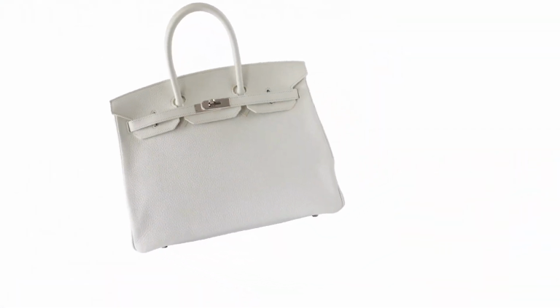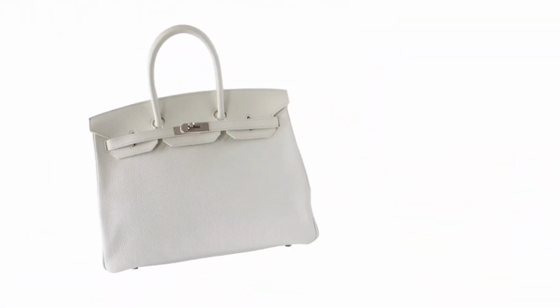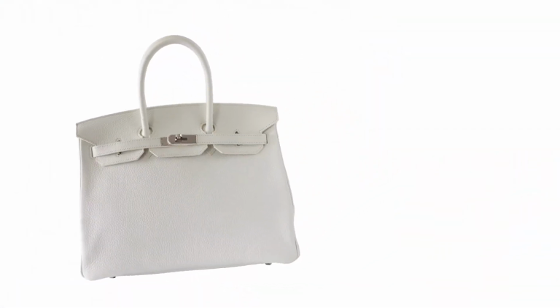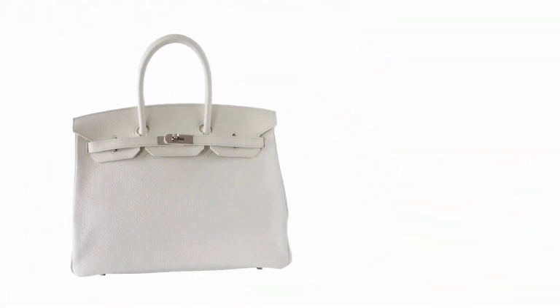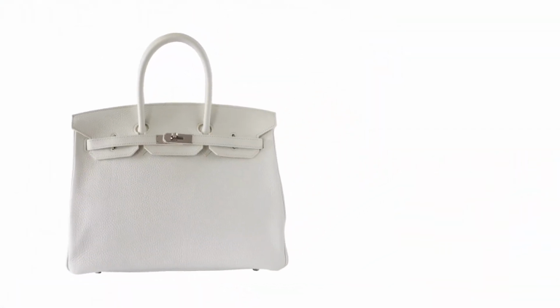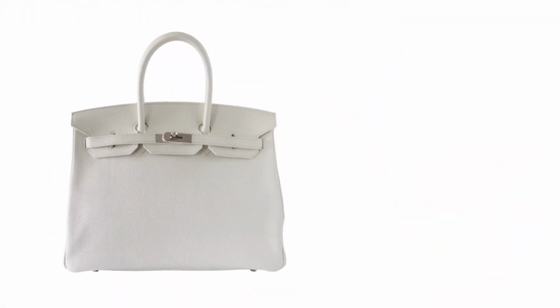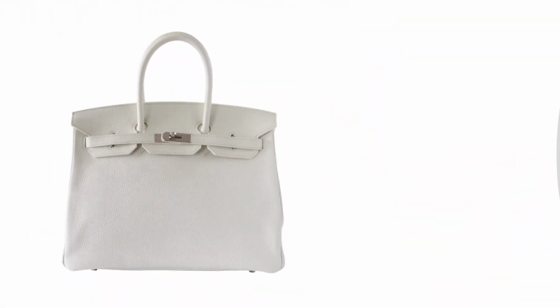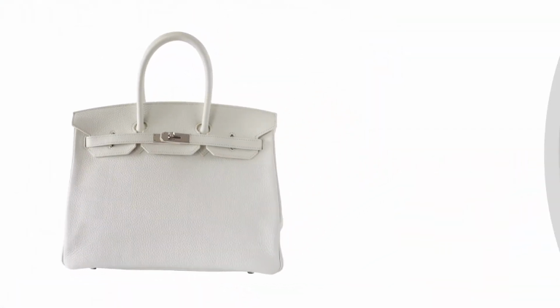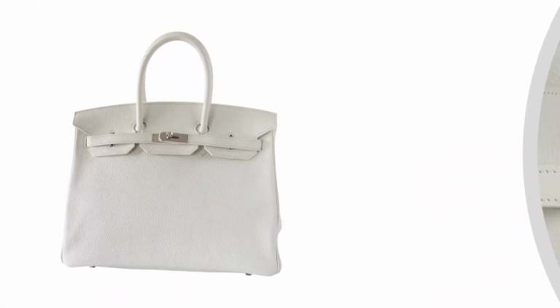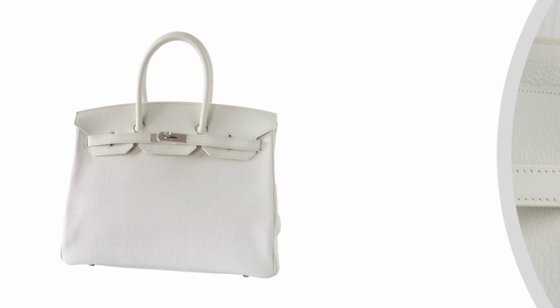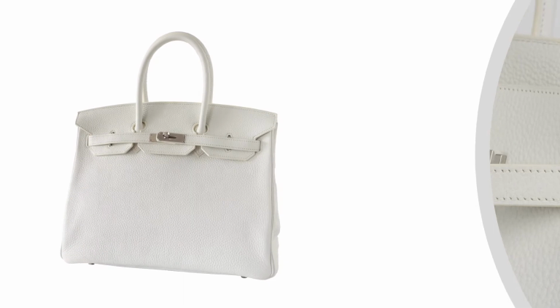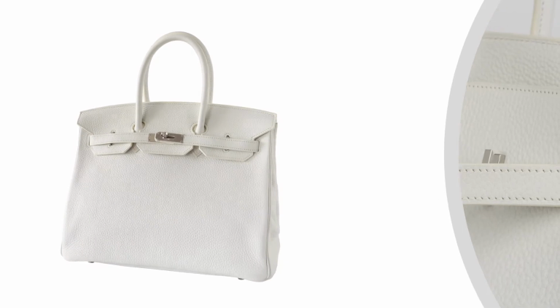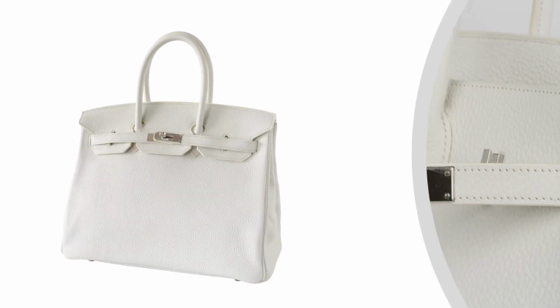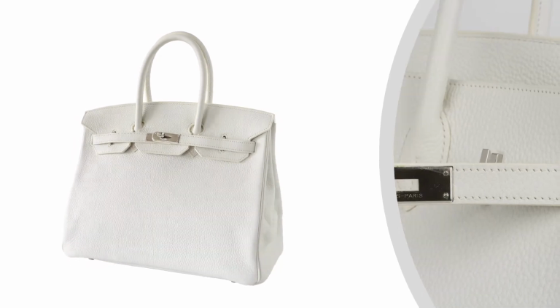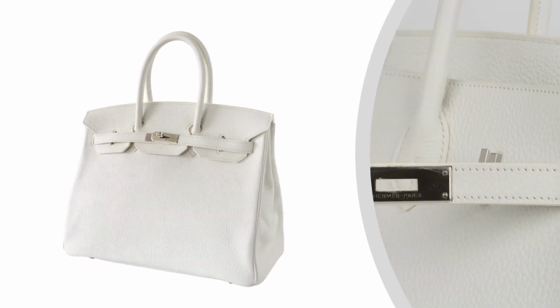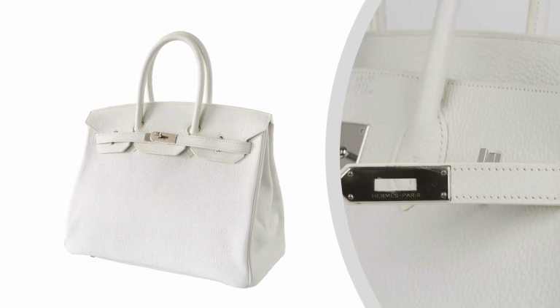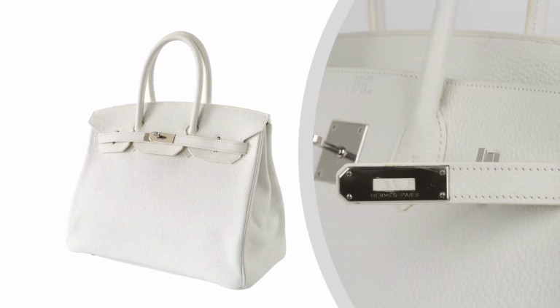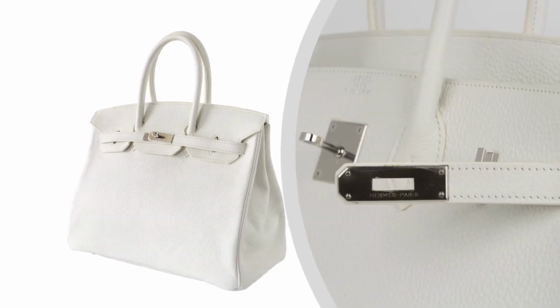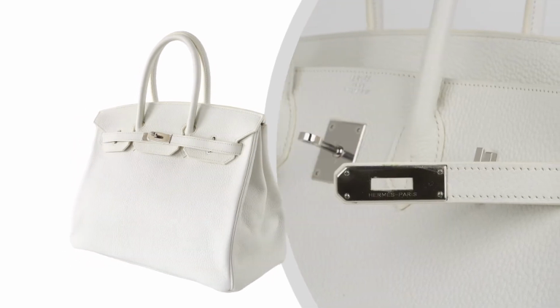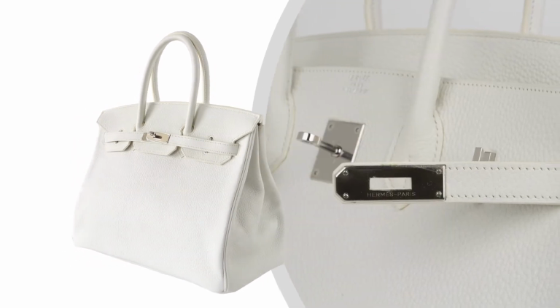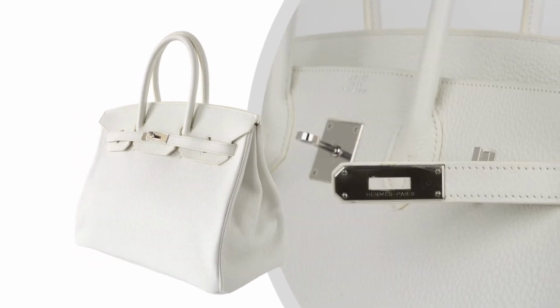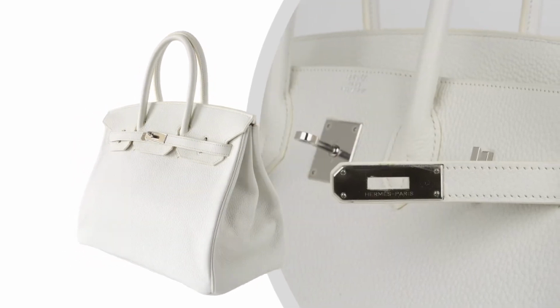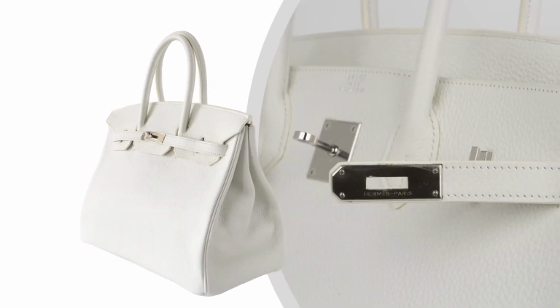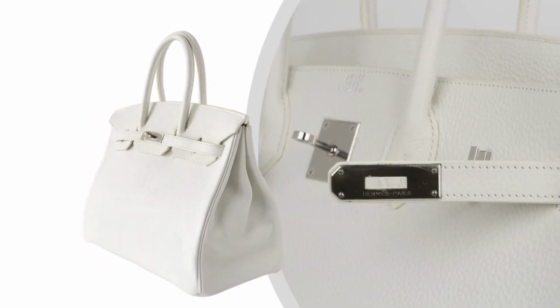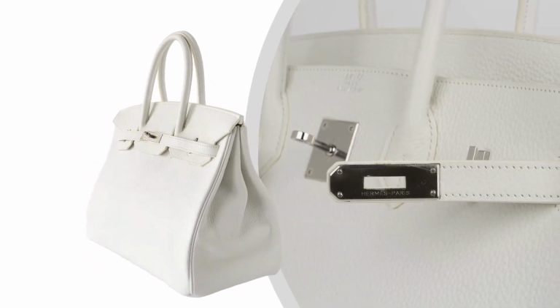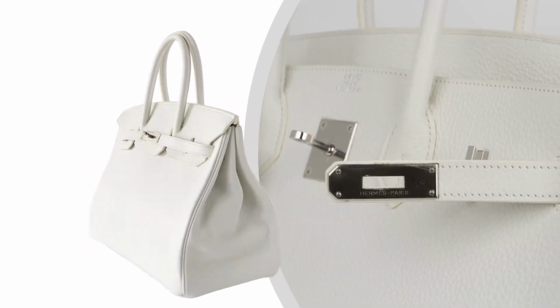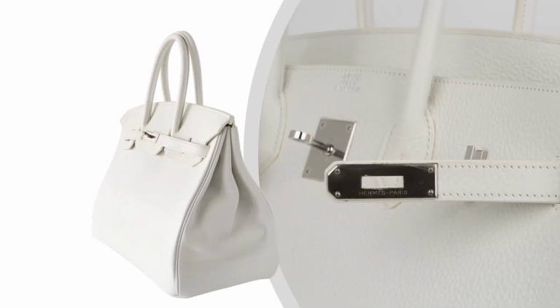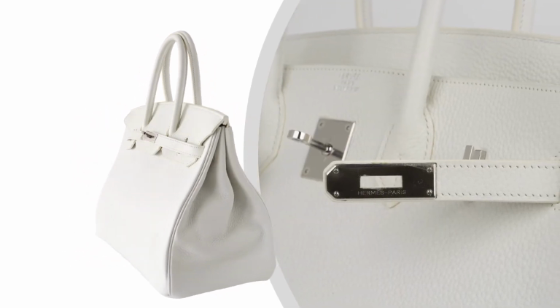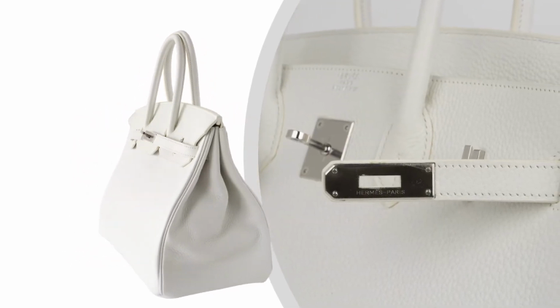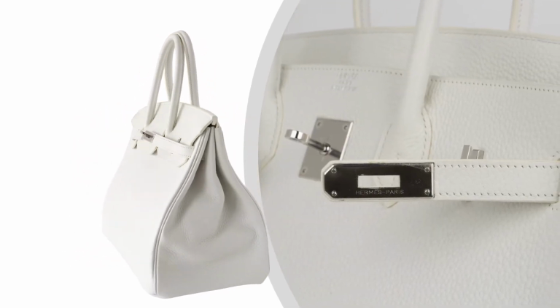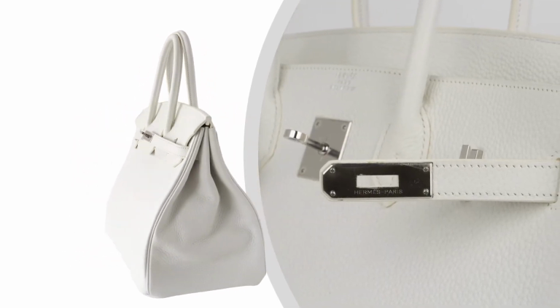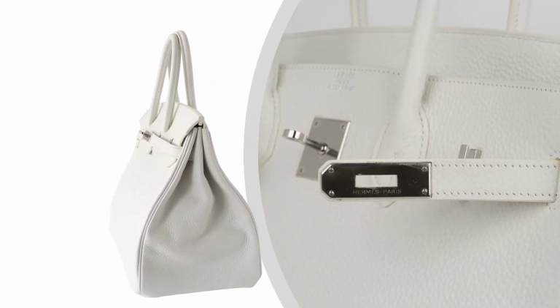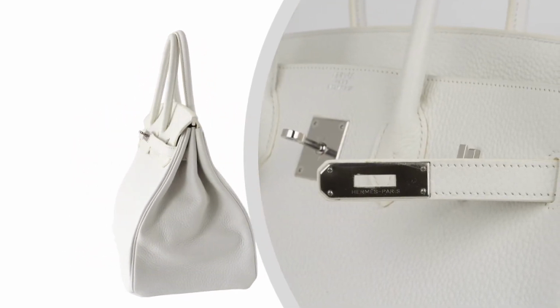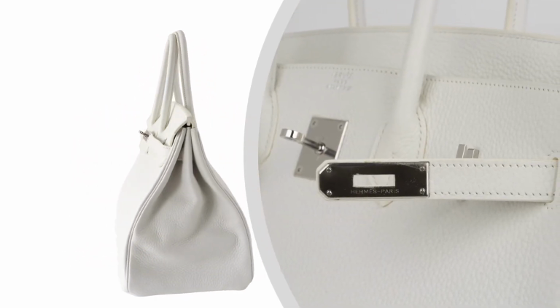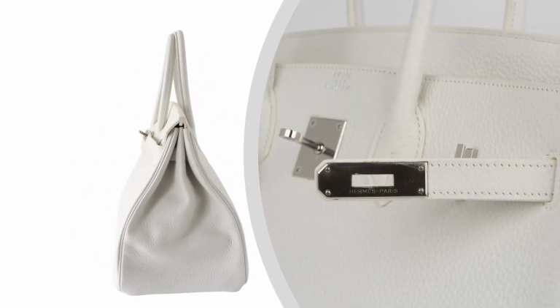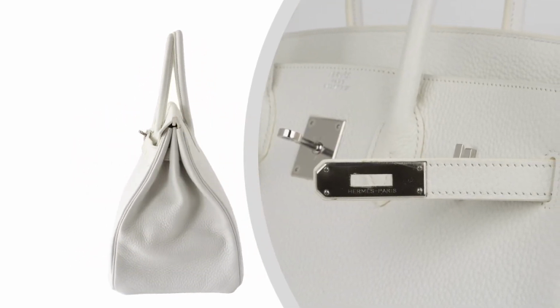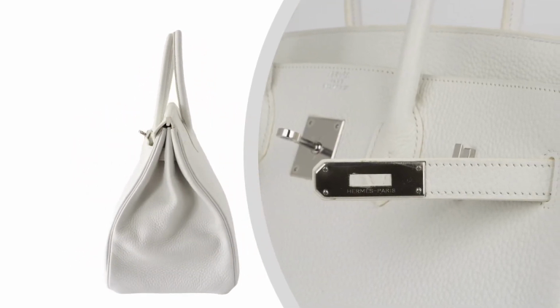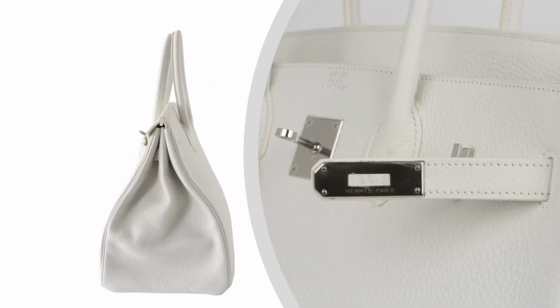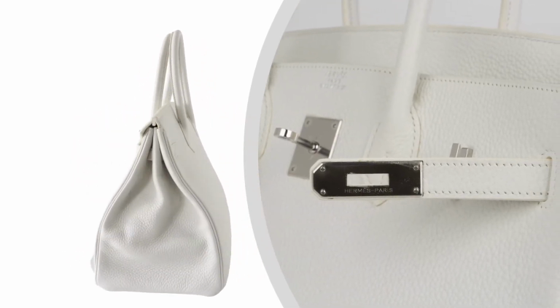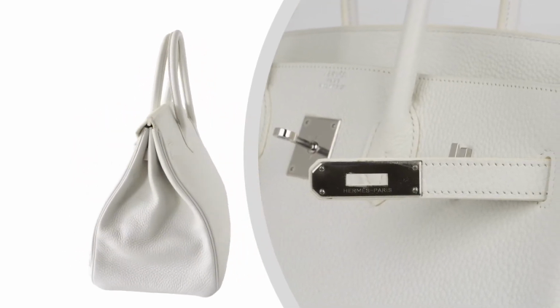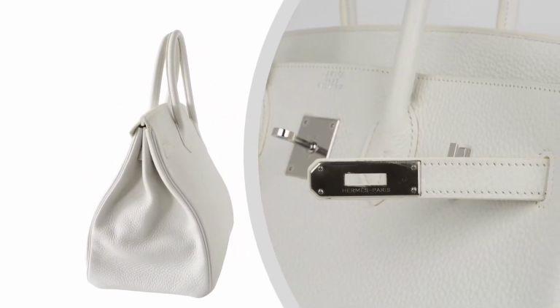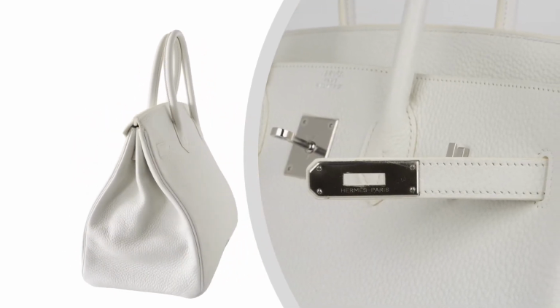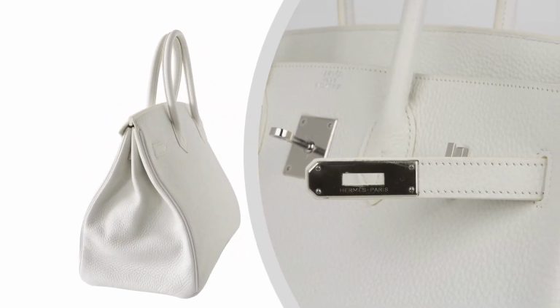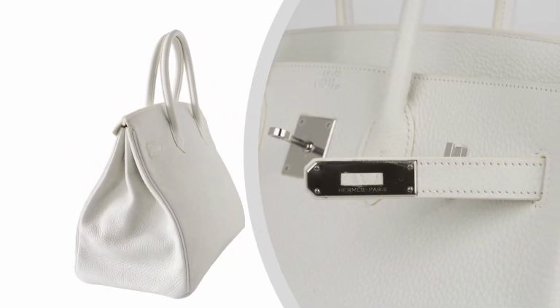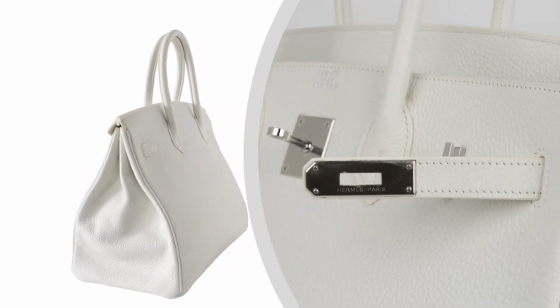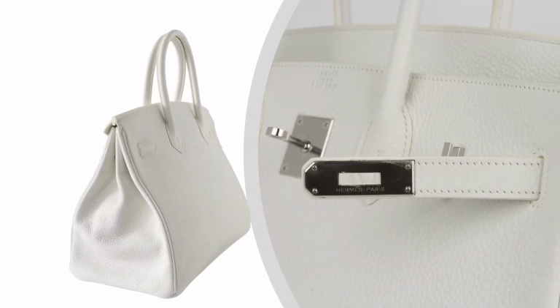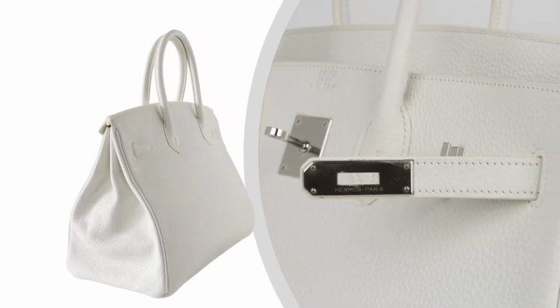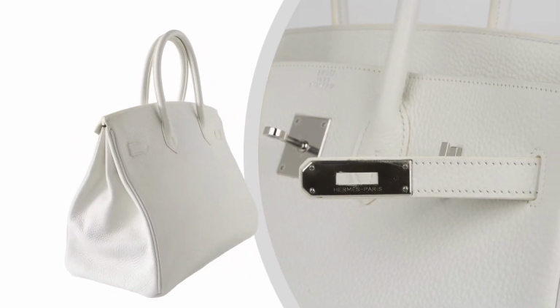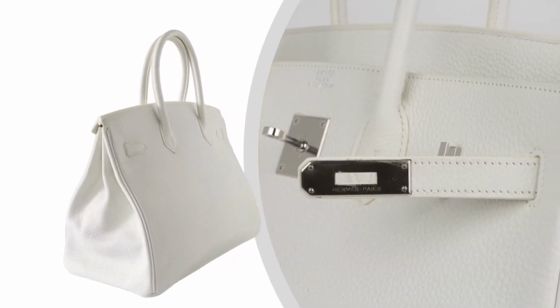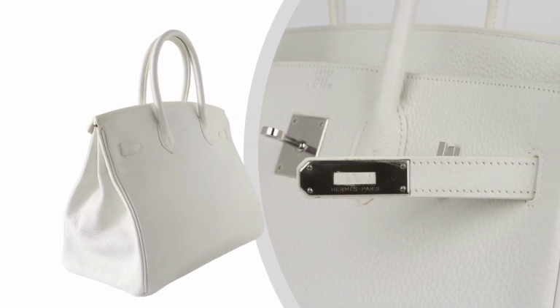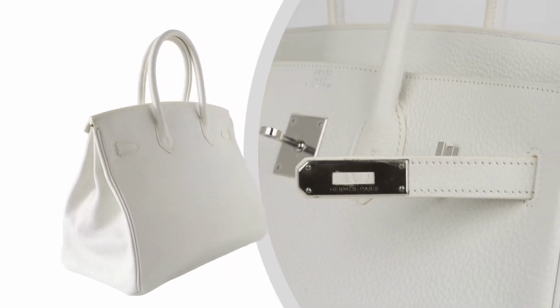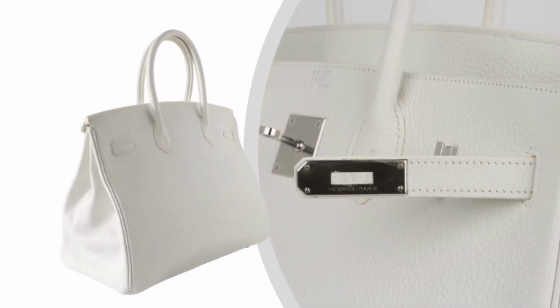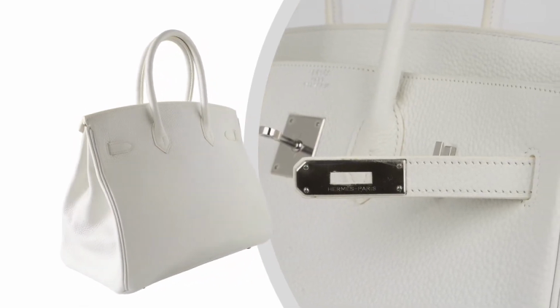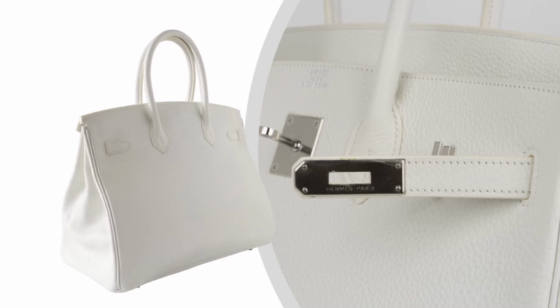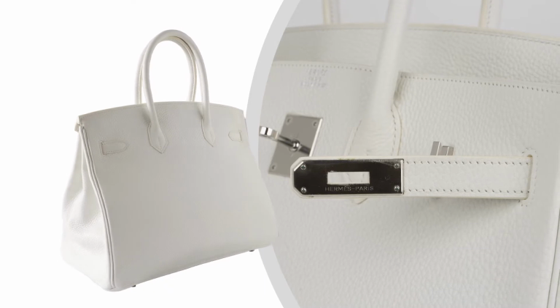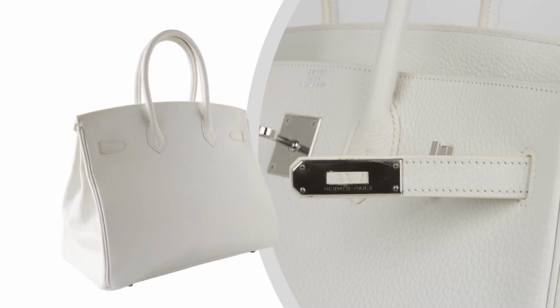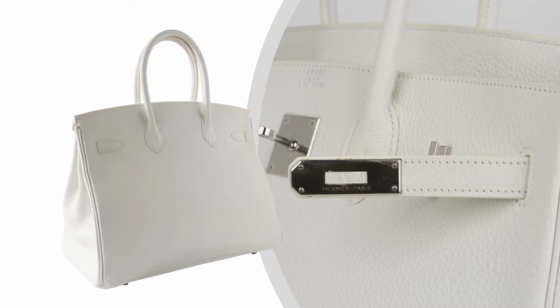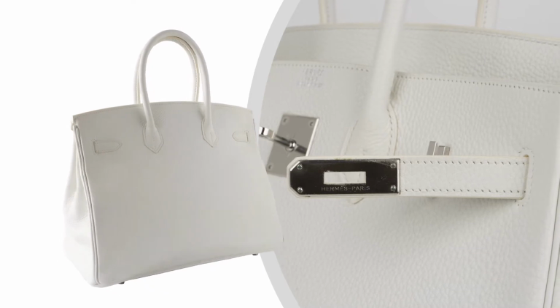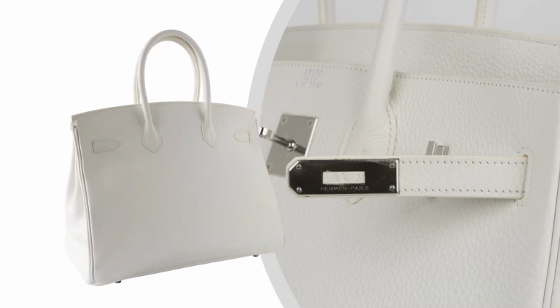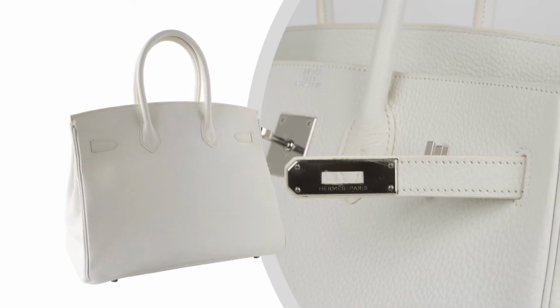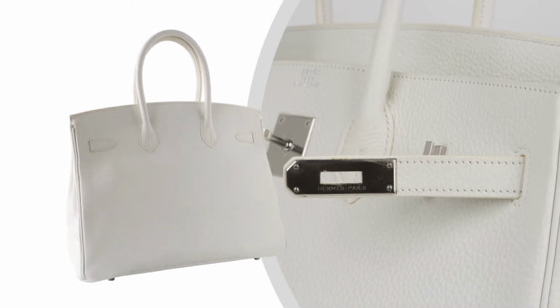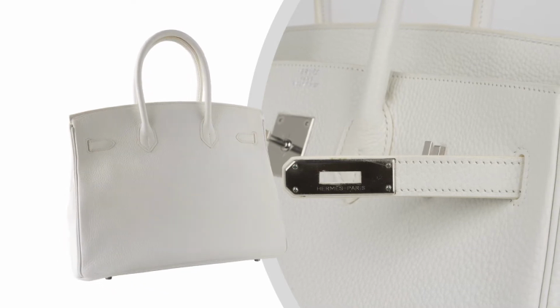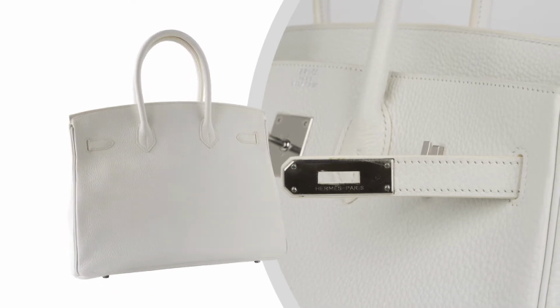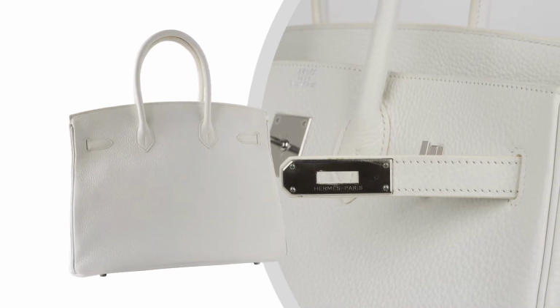Birkin Bag featured in White — a beautiful year-round neutral color. White is the most rare of all Hermès colors produced in leather.